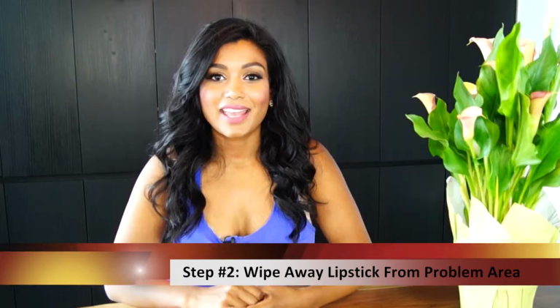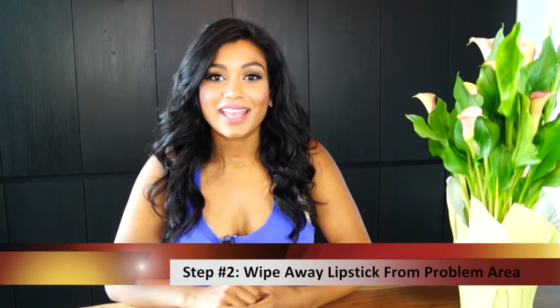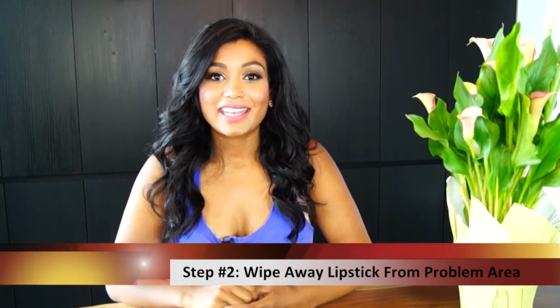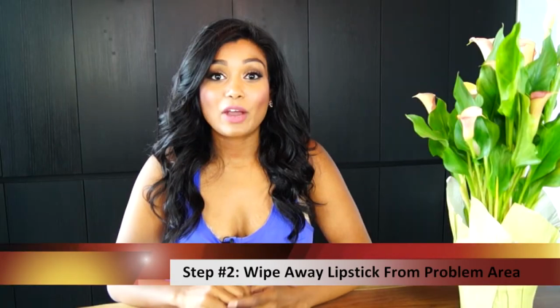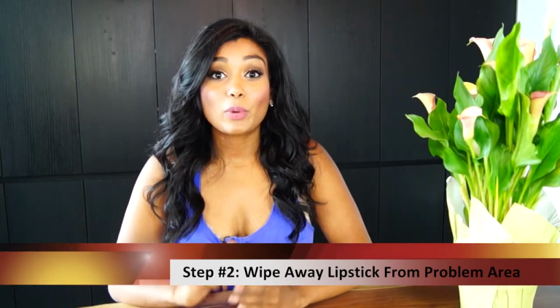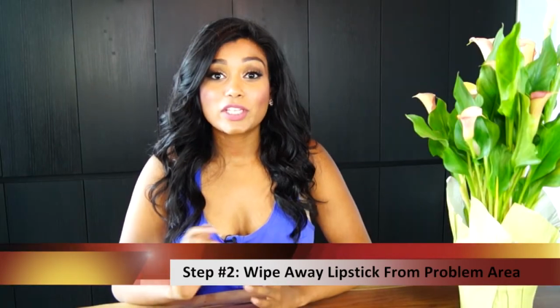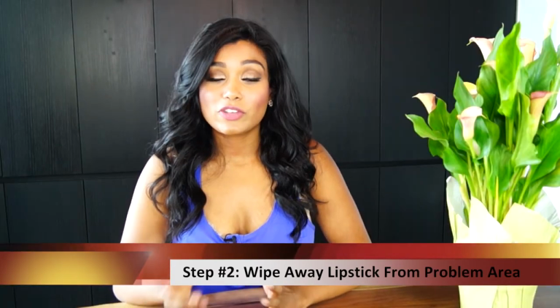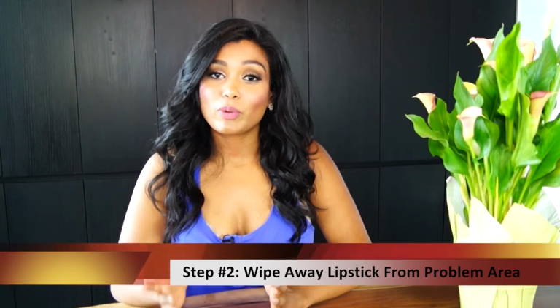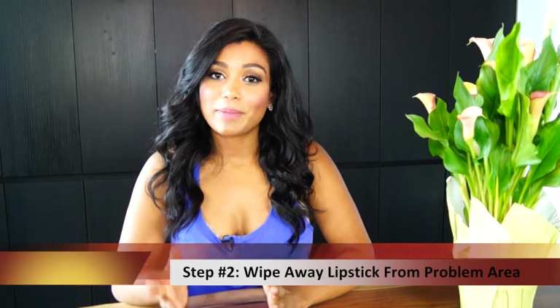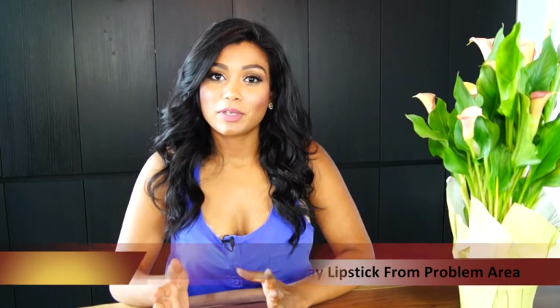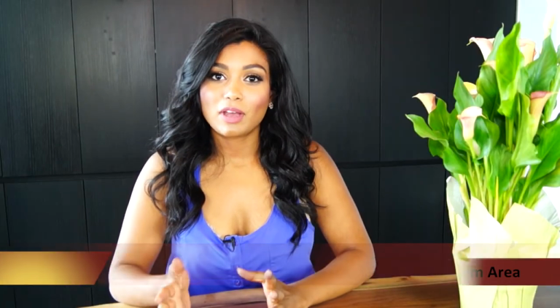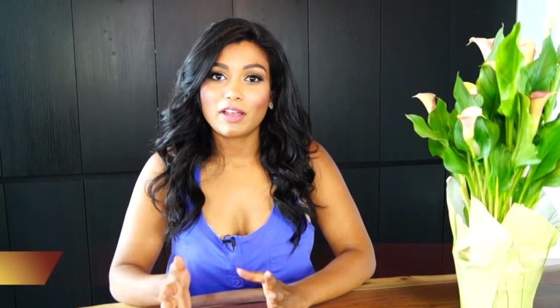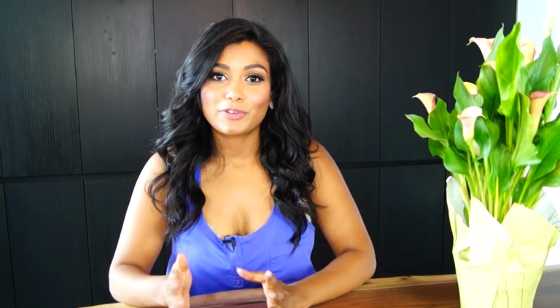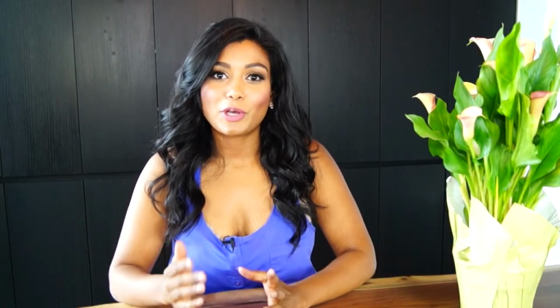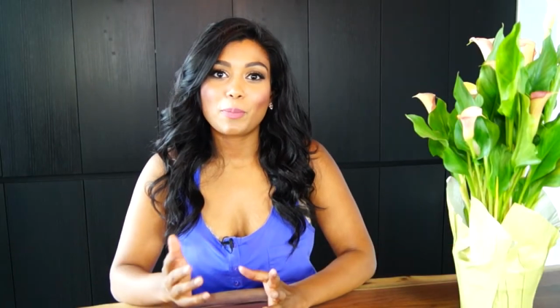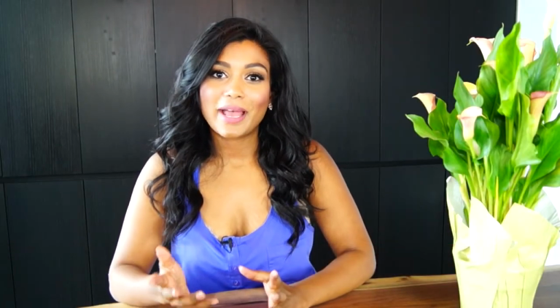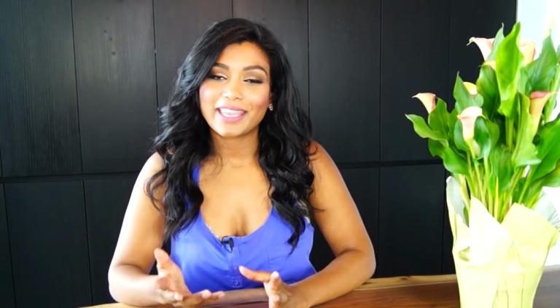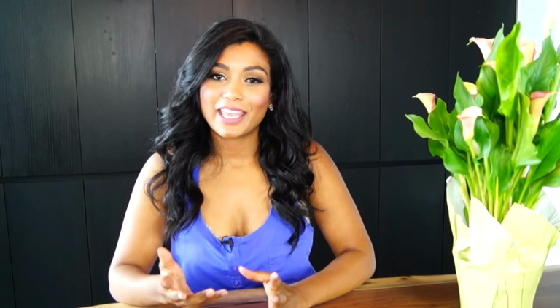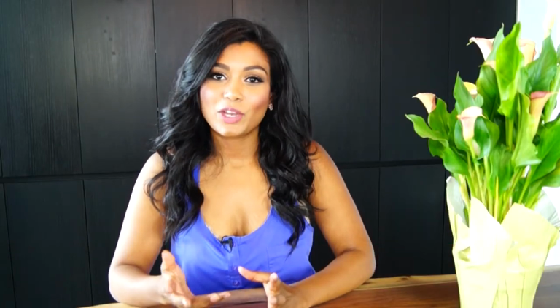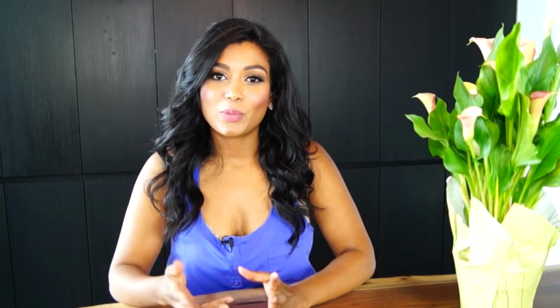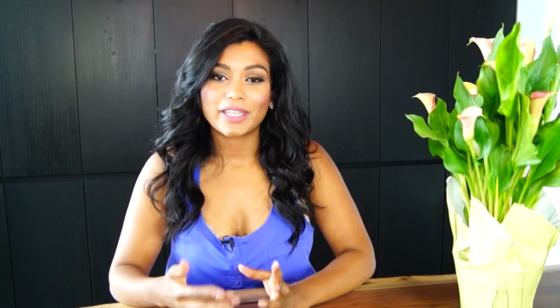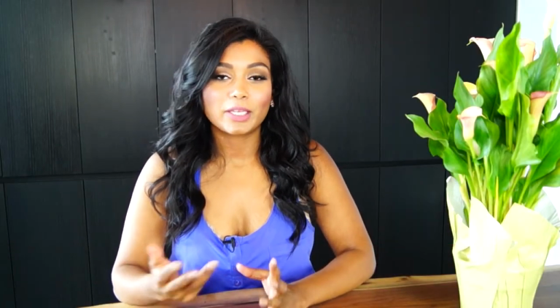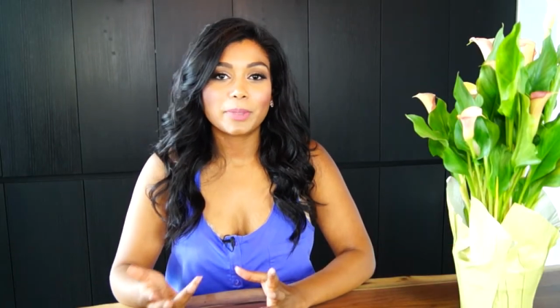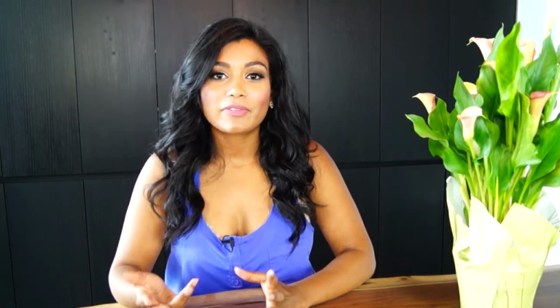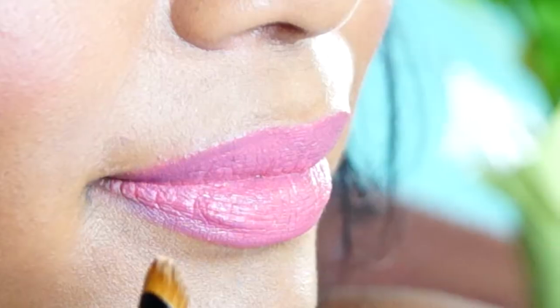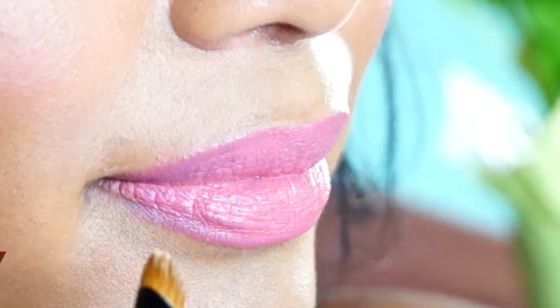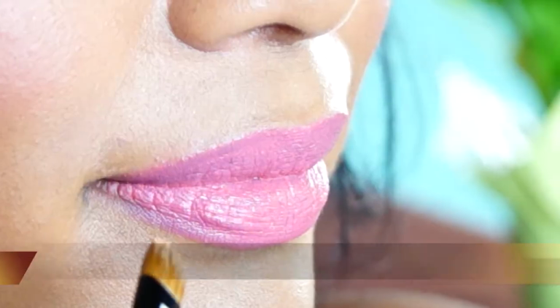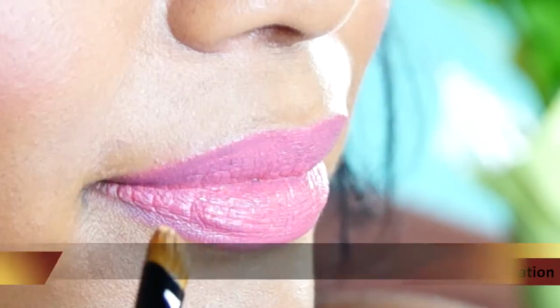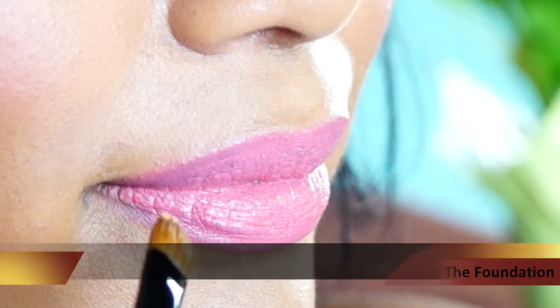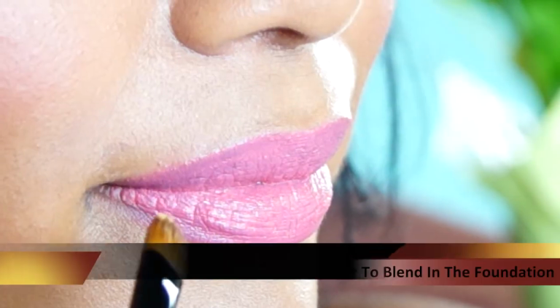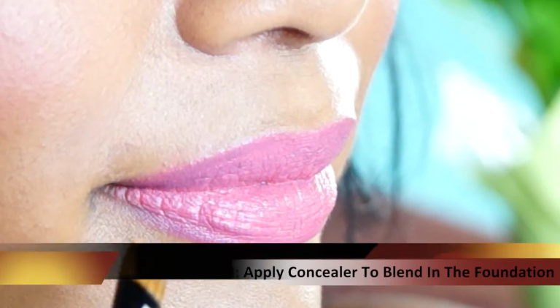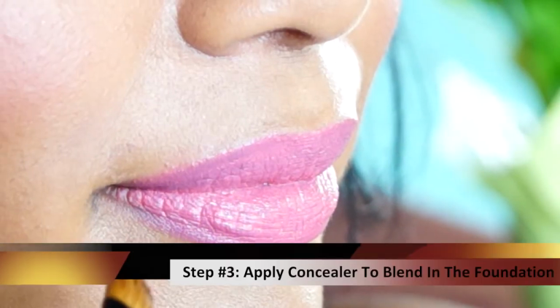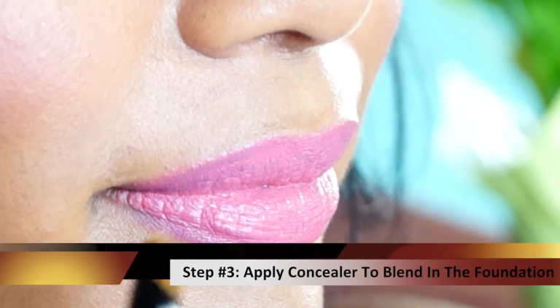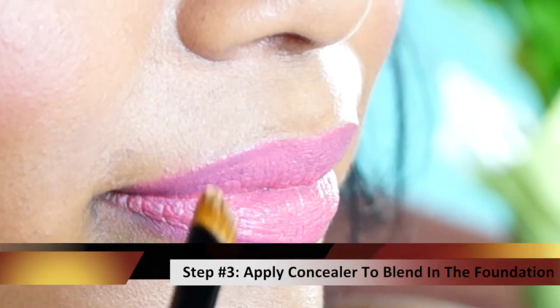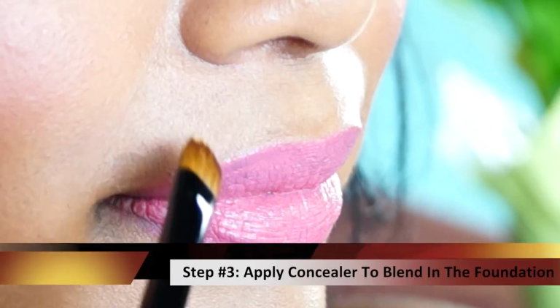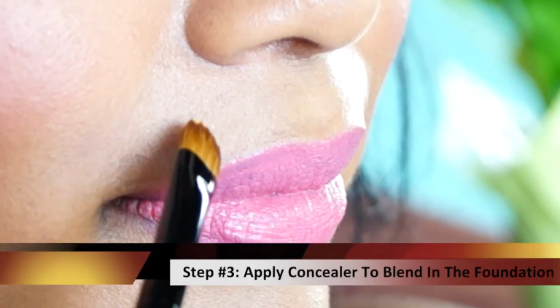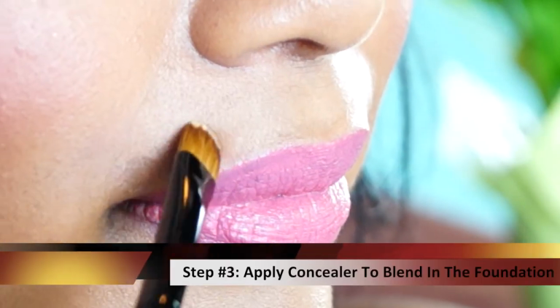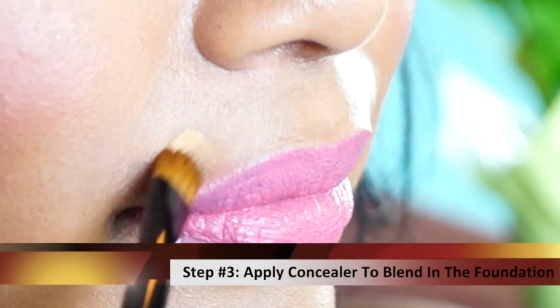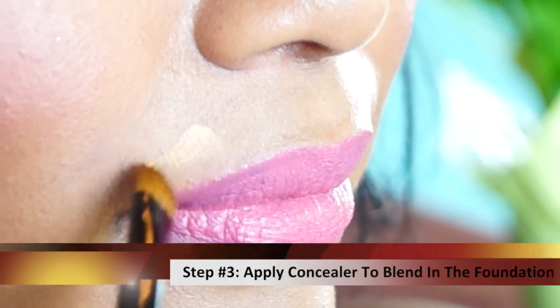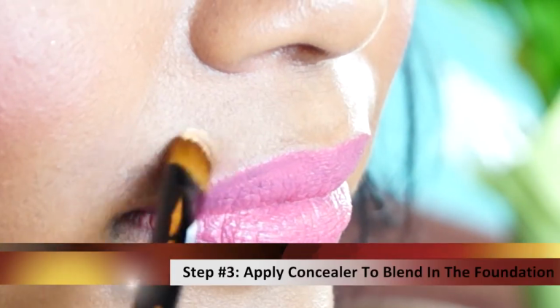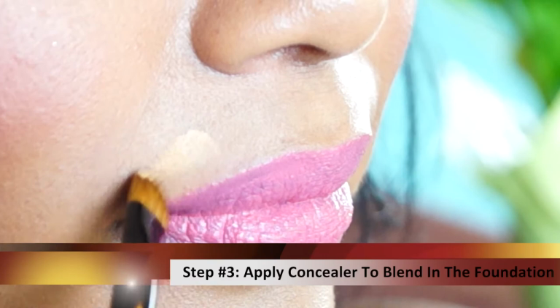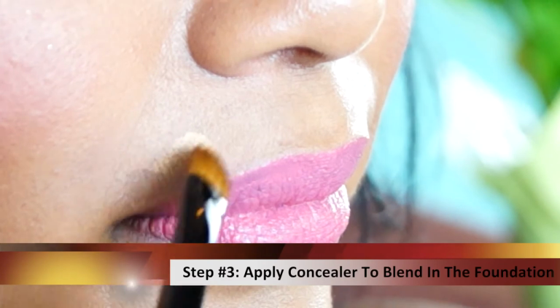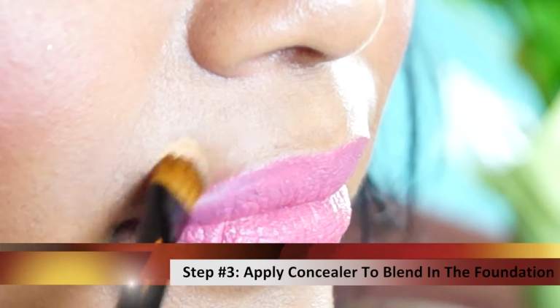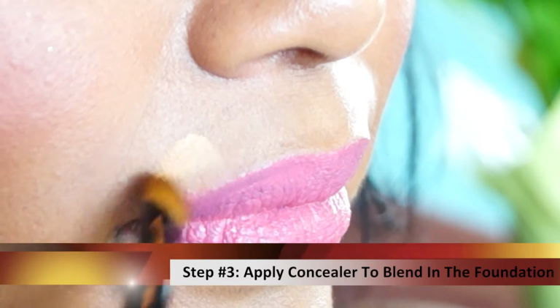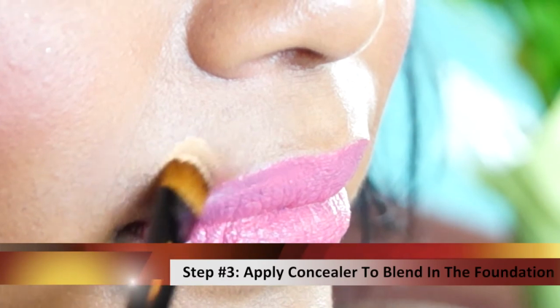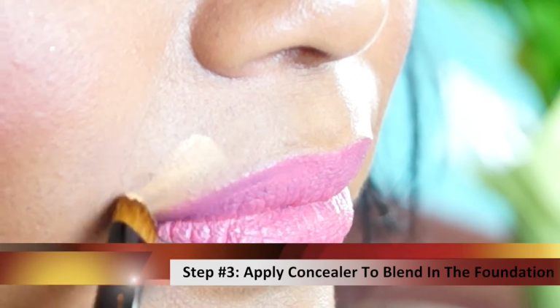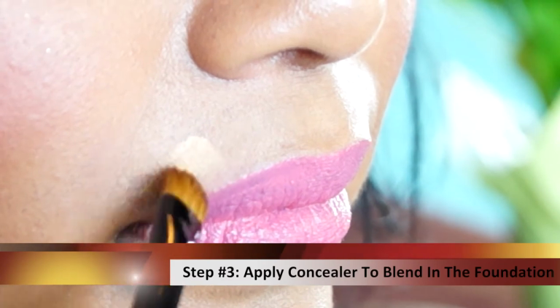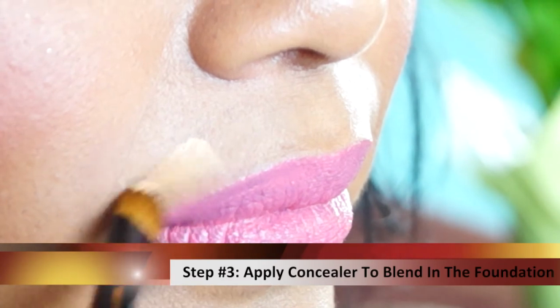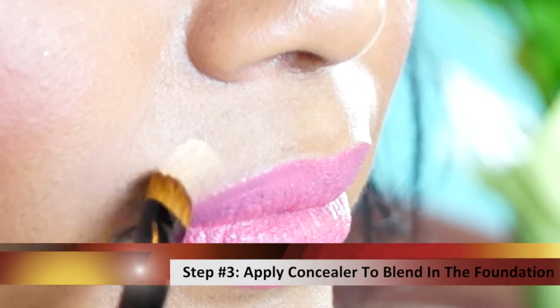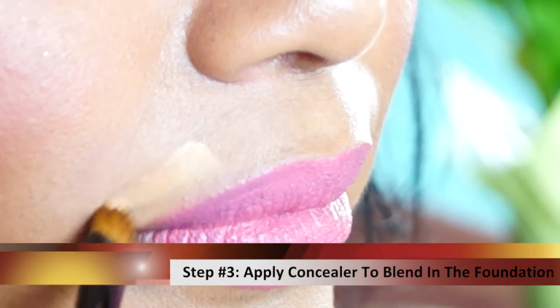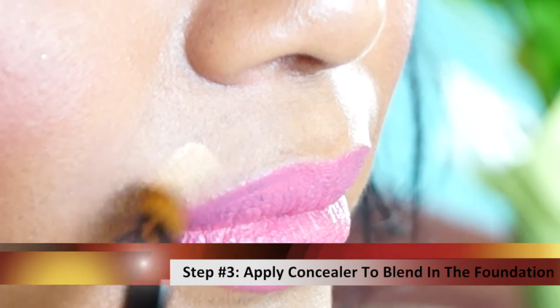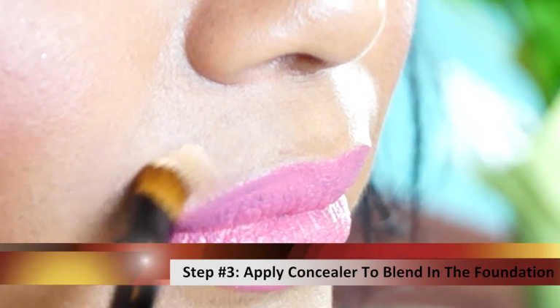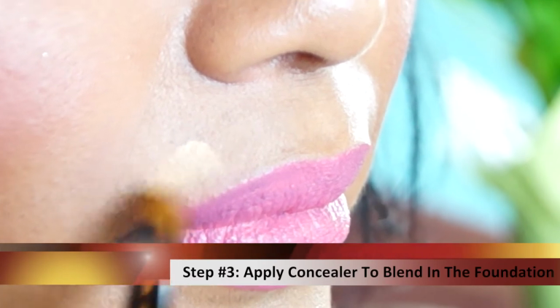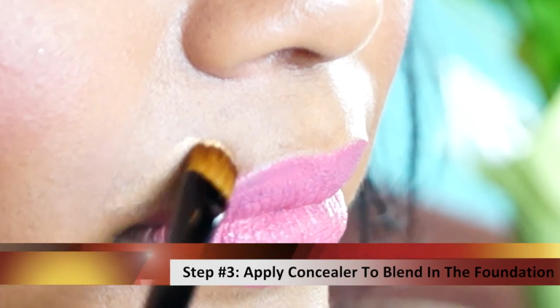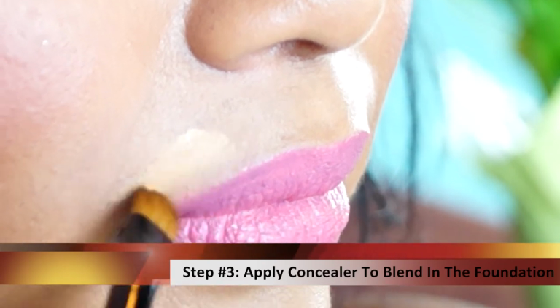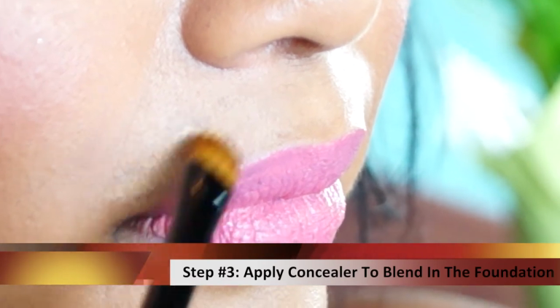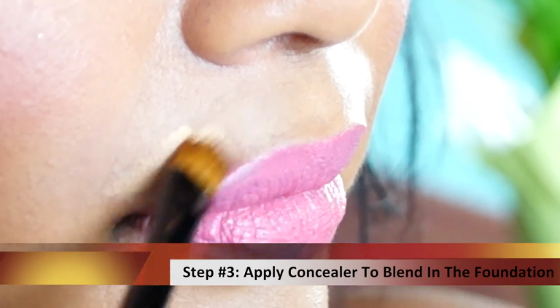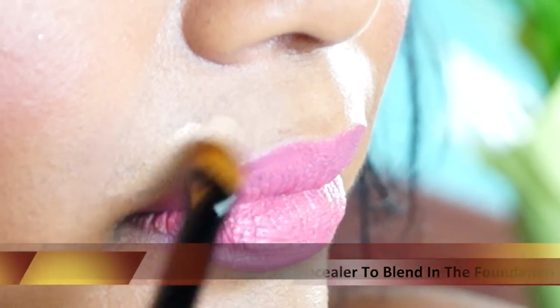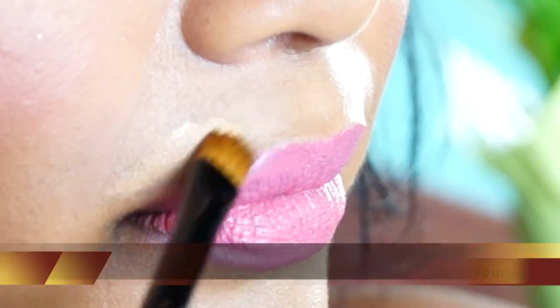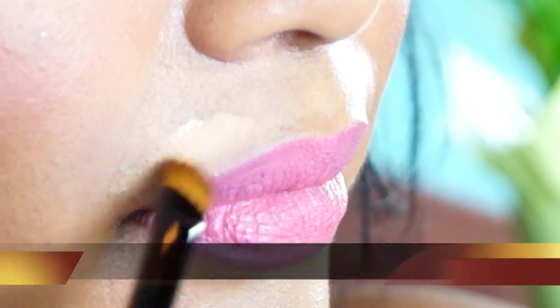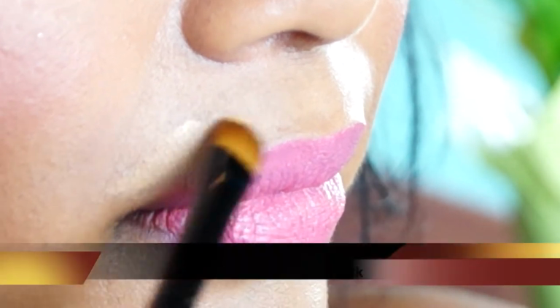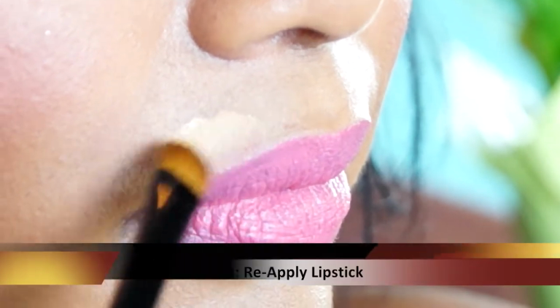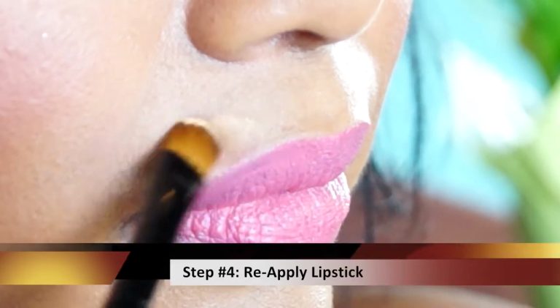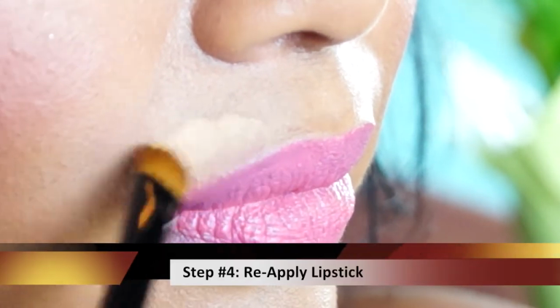Now once you've wiped it off, go back in with a little bit of concealer to blend in the foundation. And start your lips again.